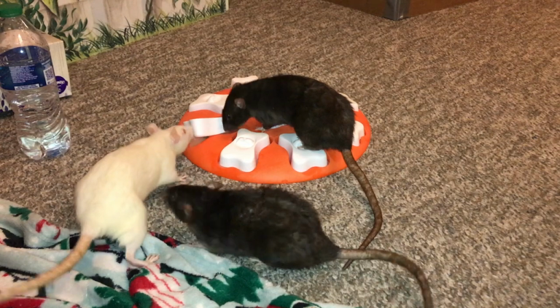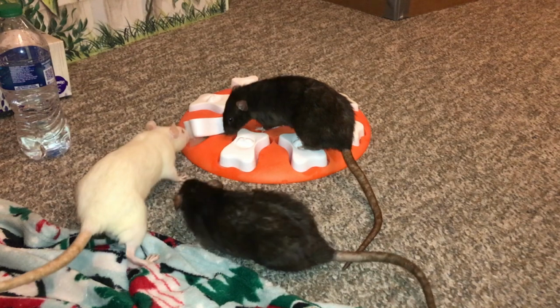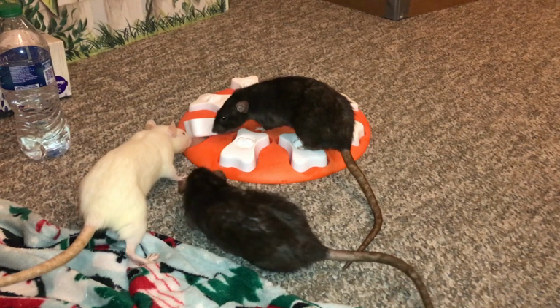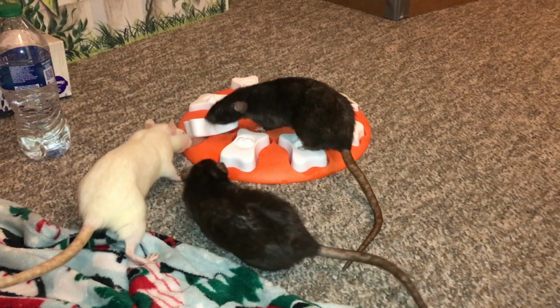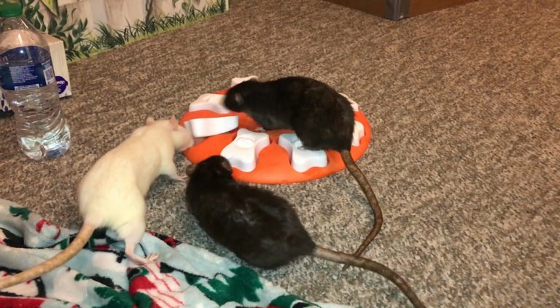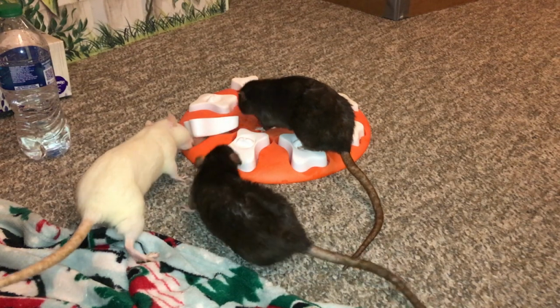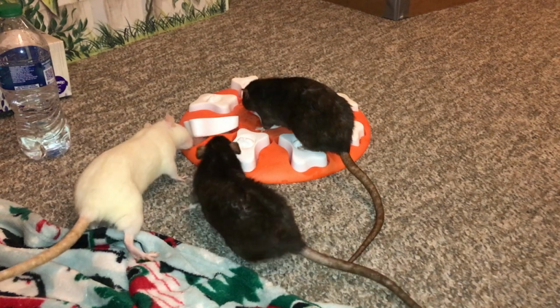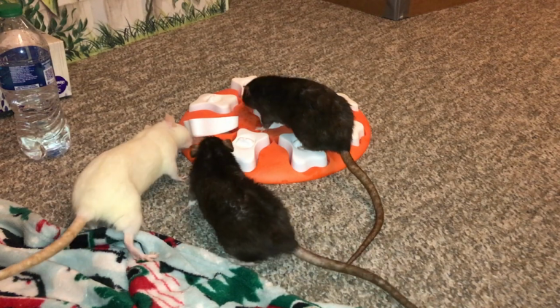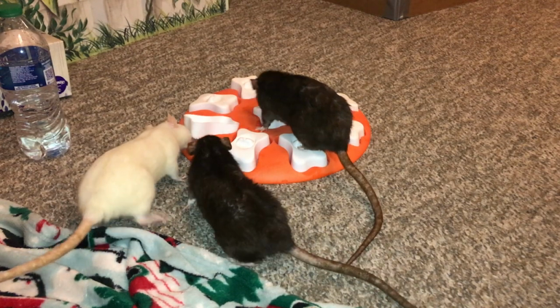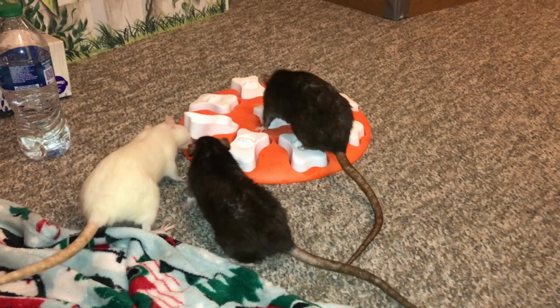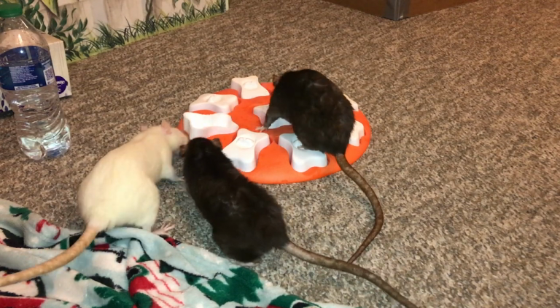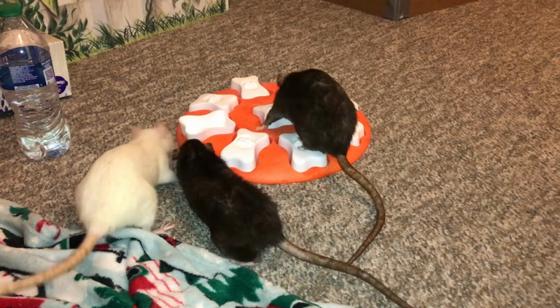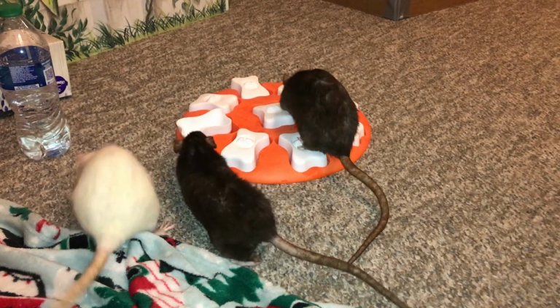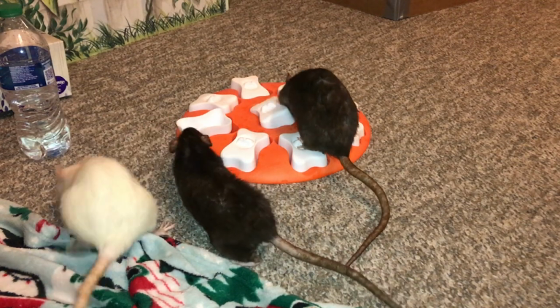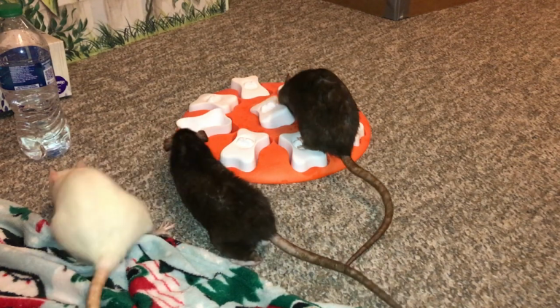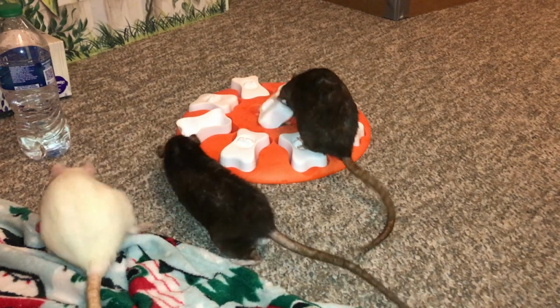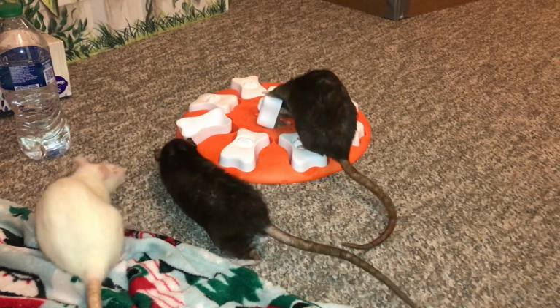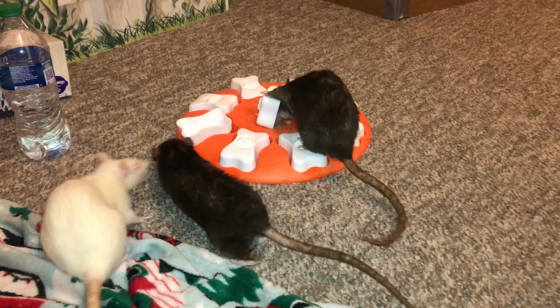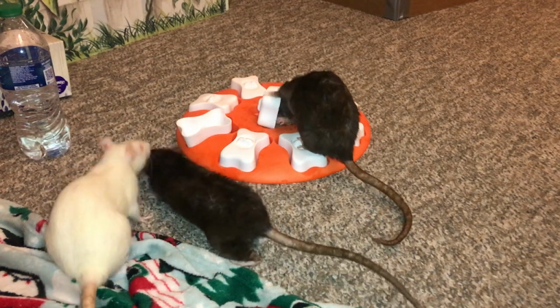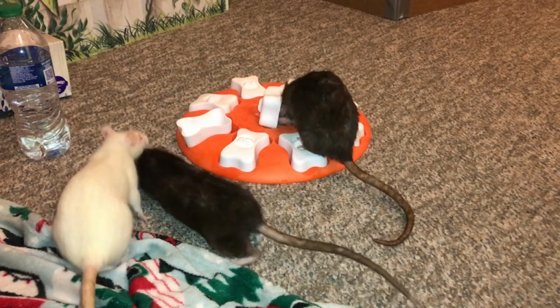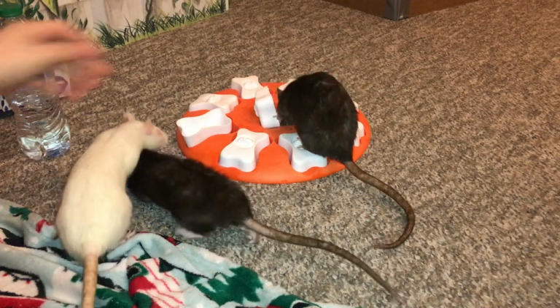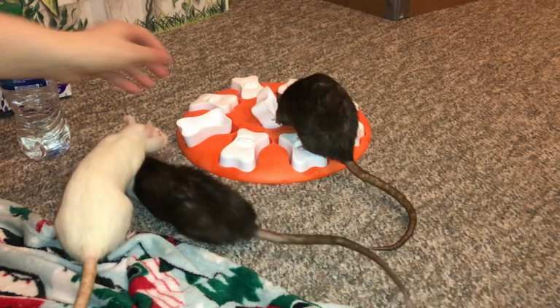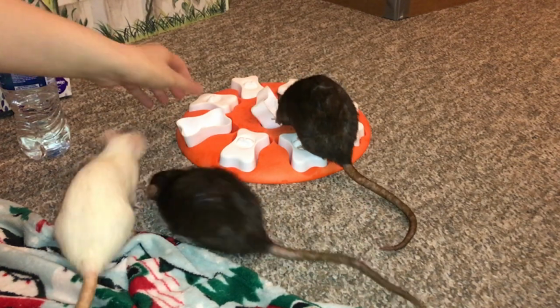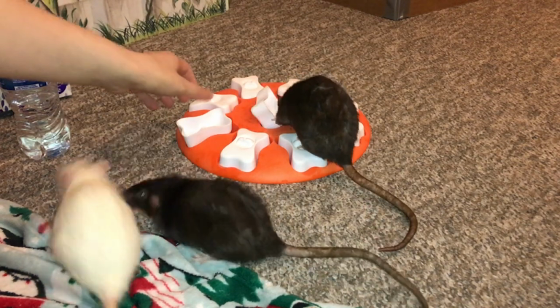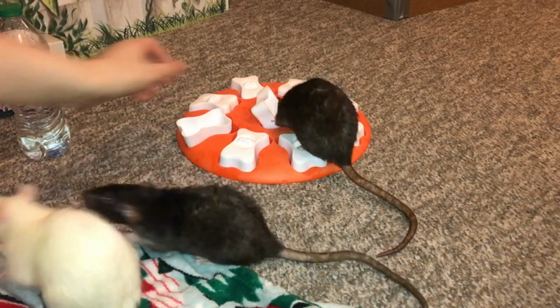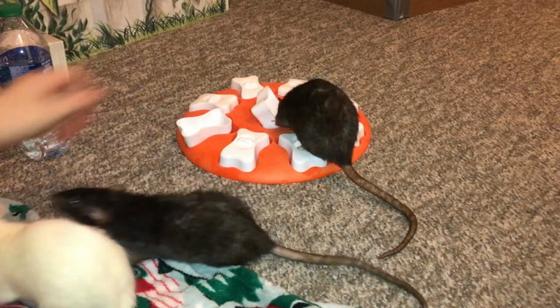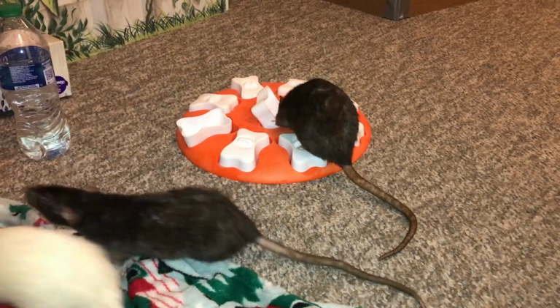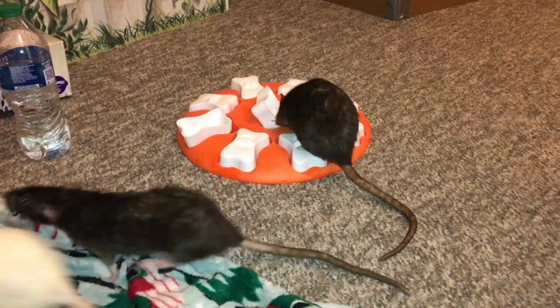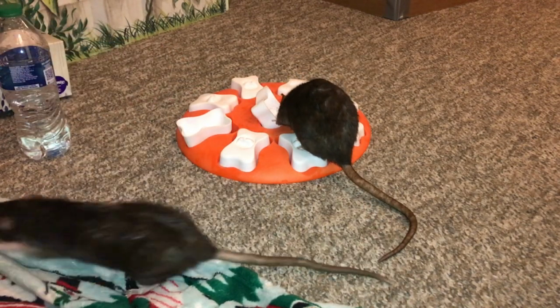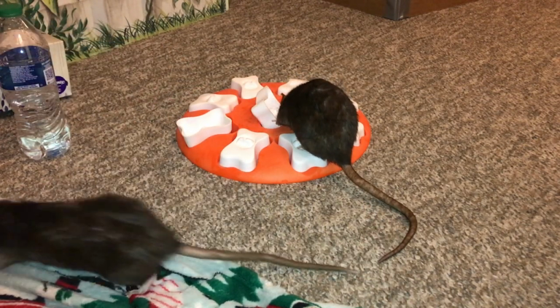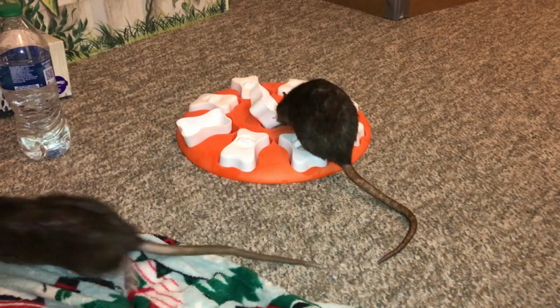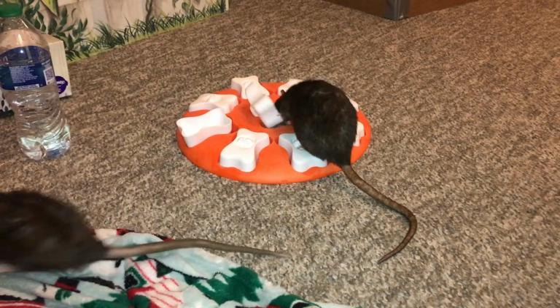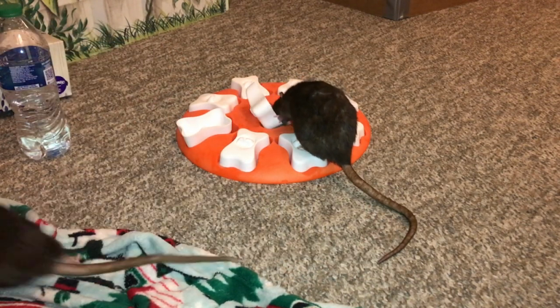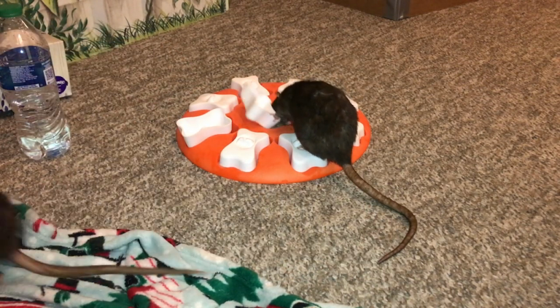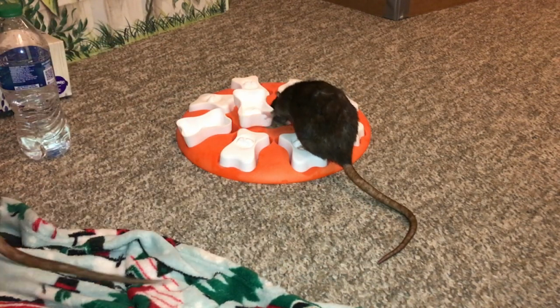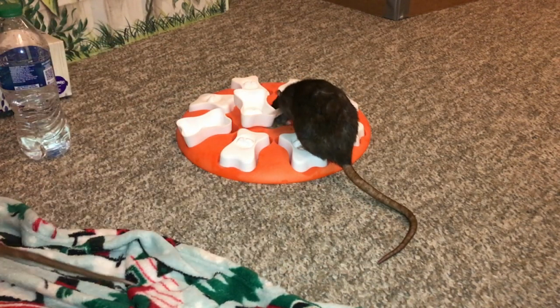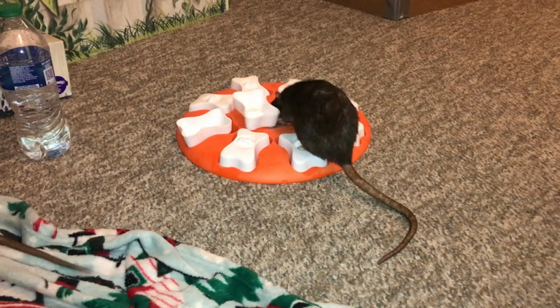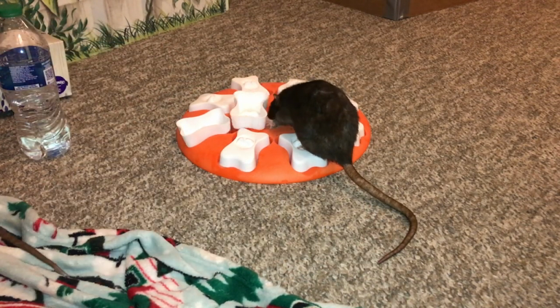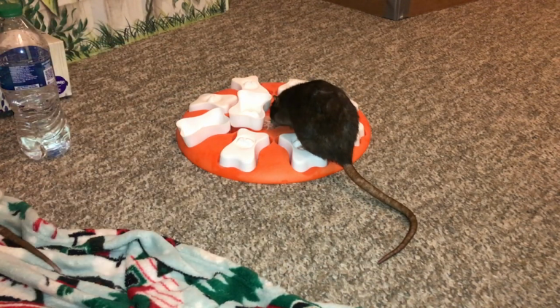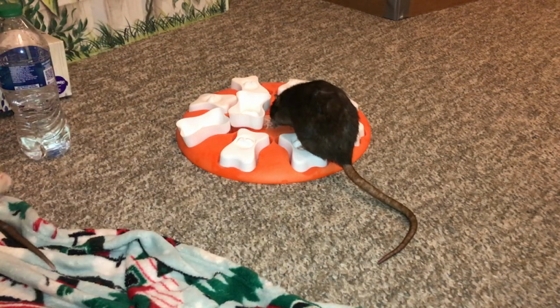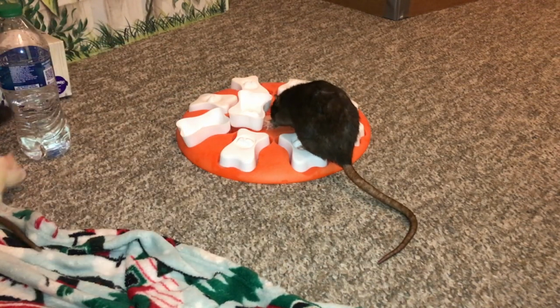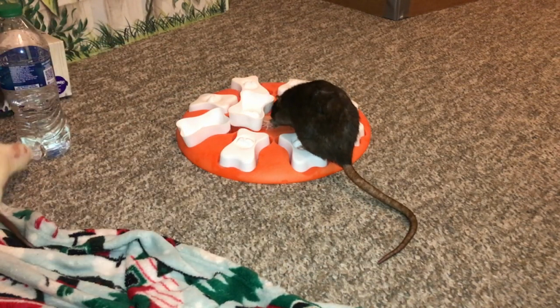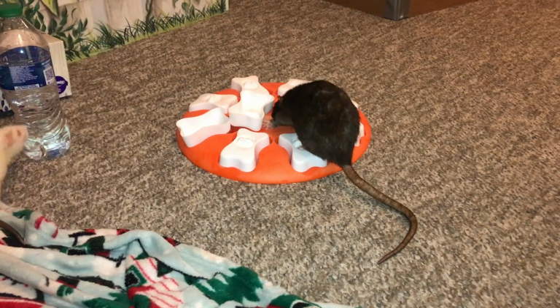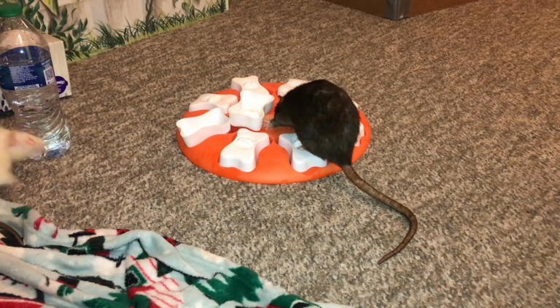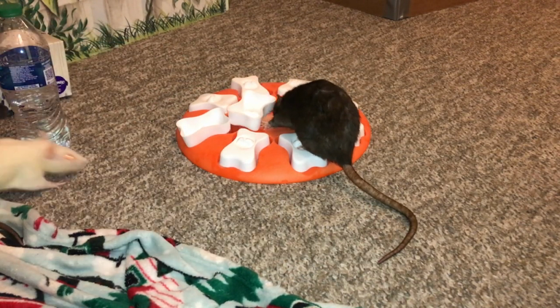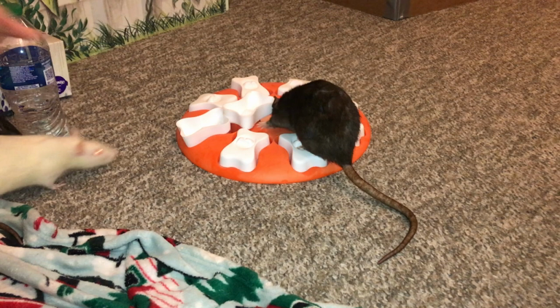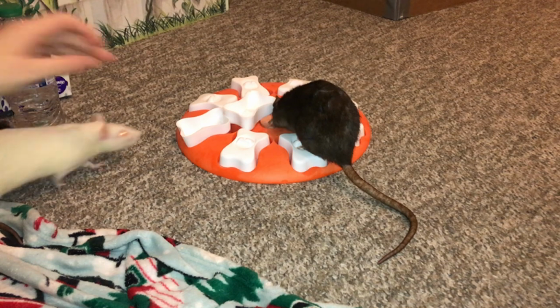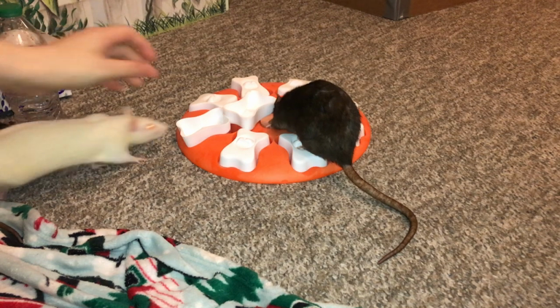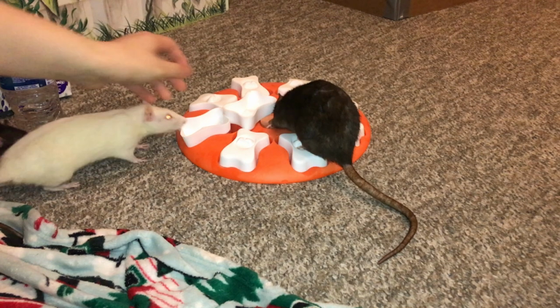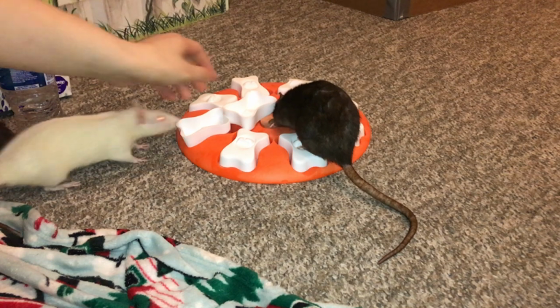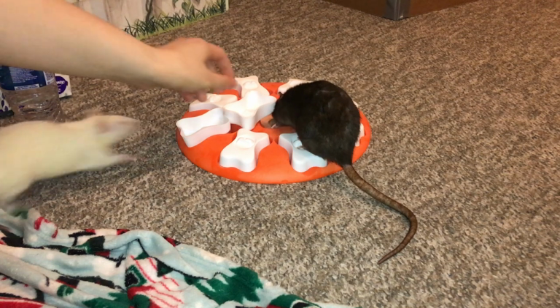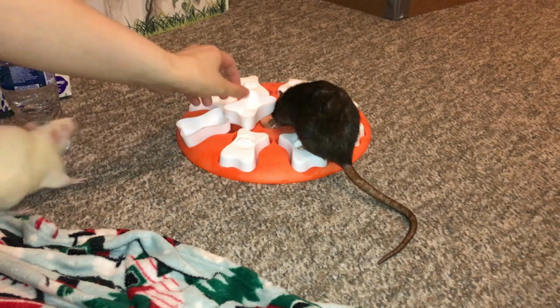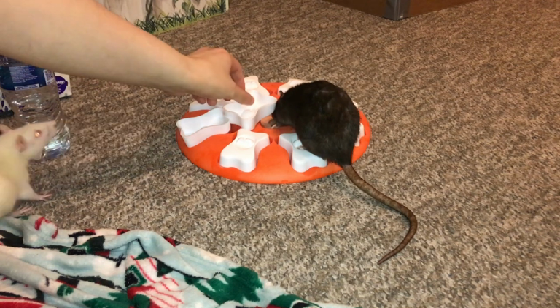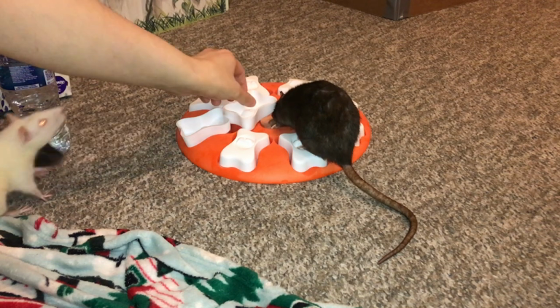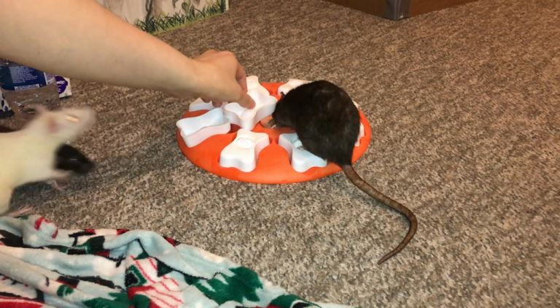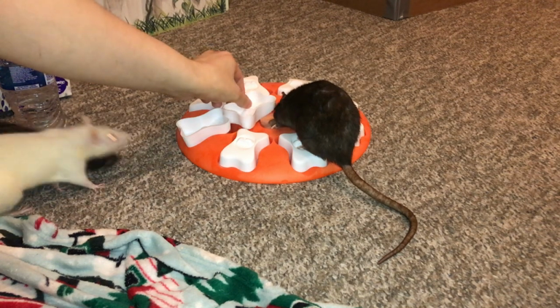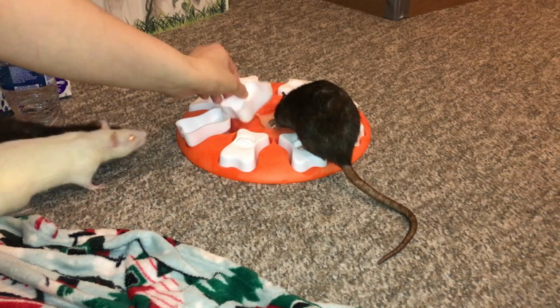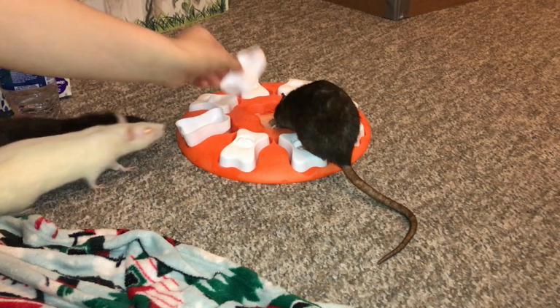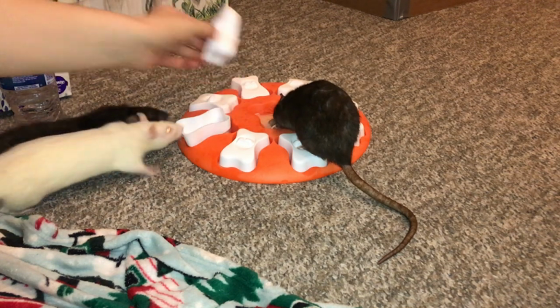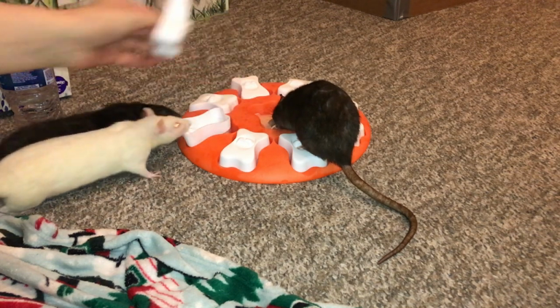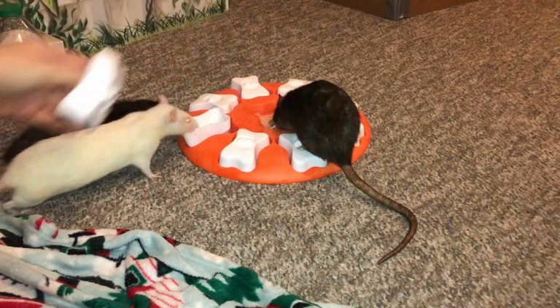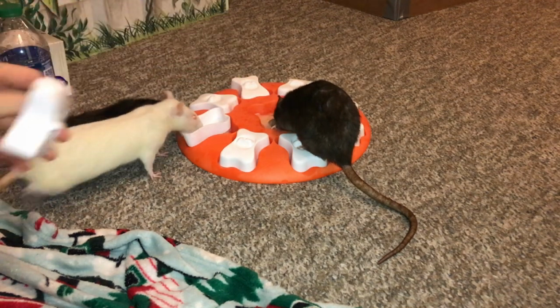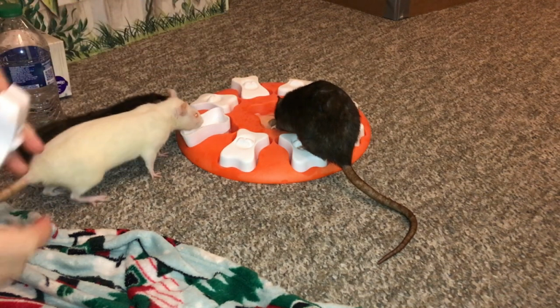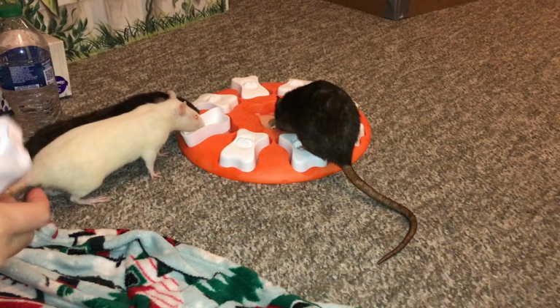Hey guys, it's Shadow of the Rat, and for today's video, I am going to be reviewing this dog toy right here.